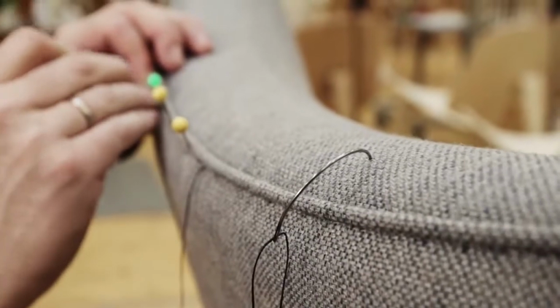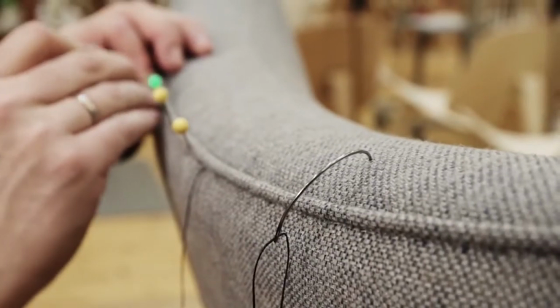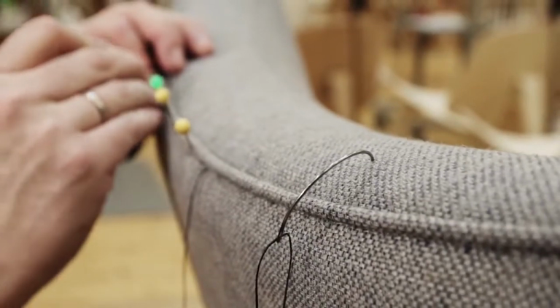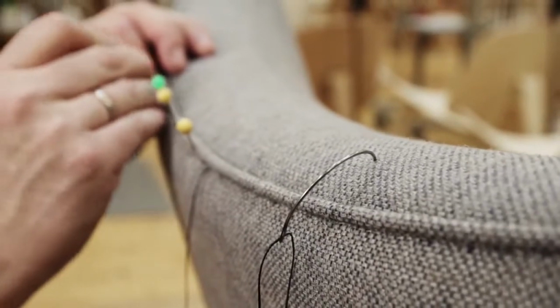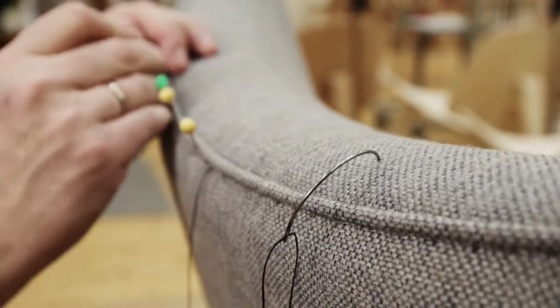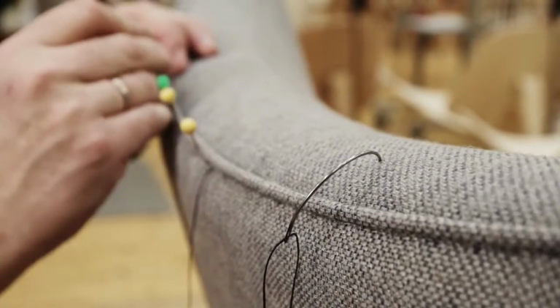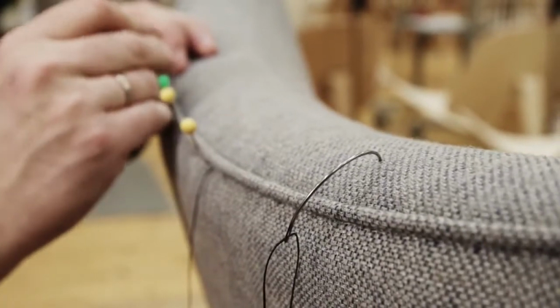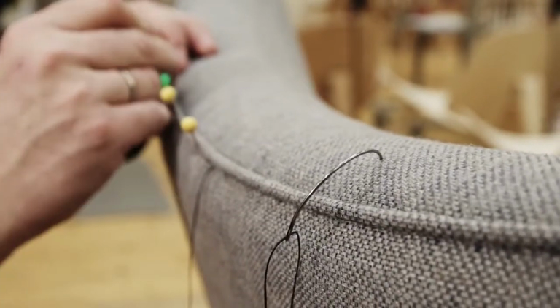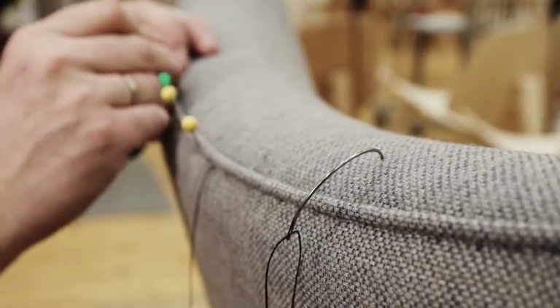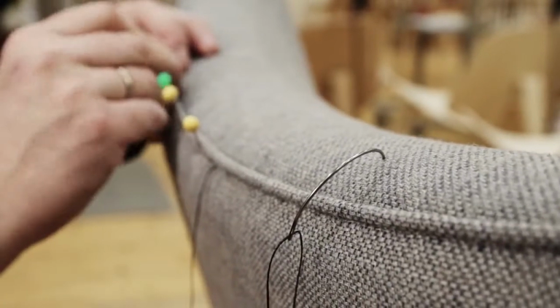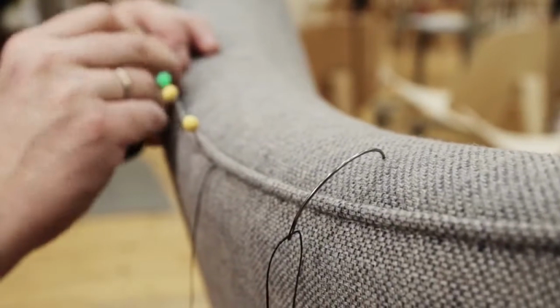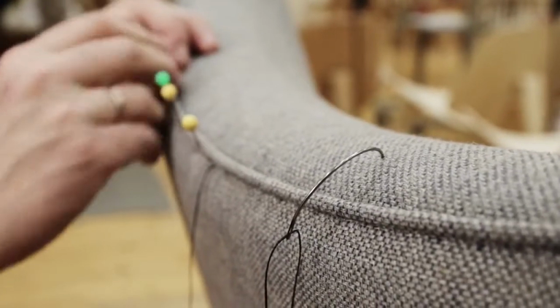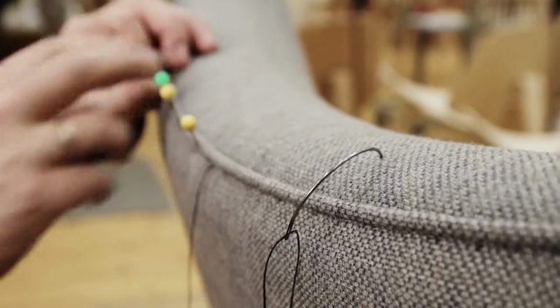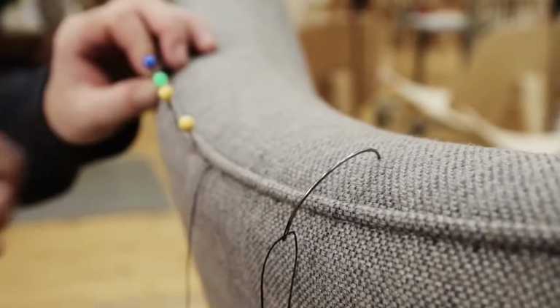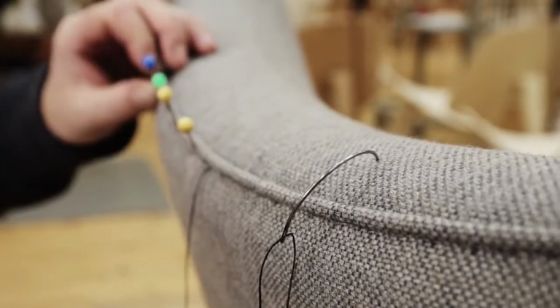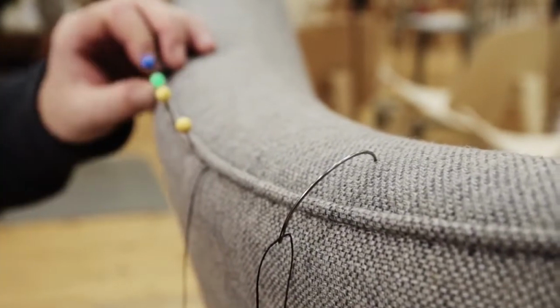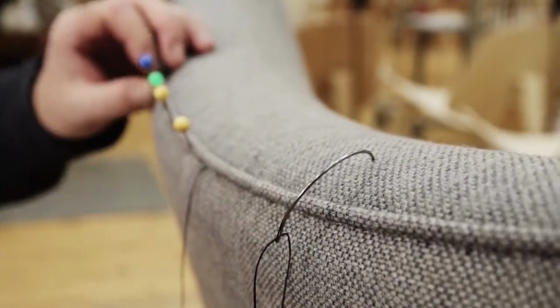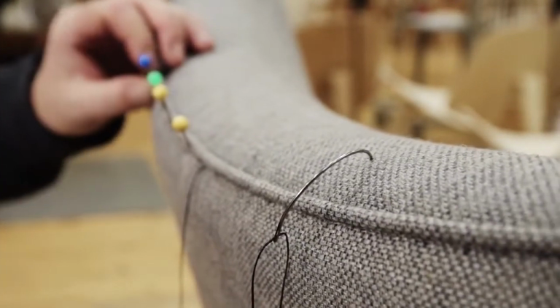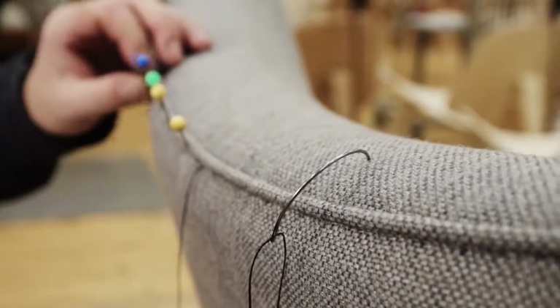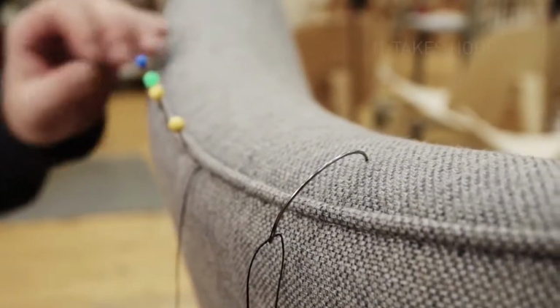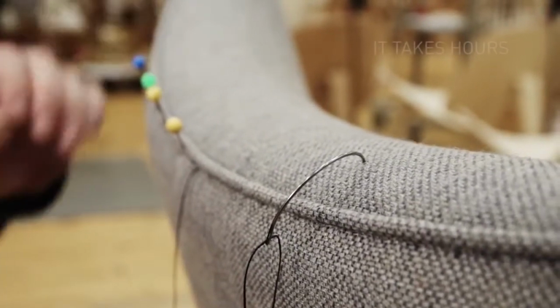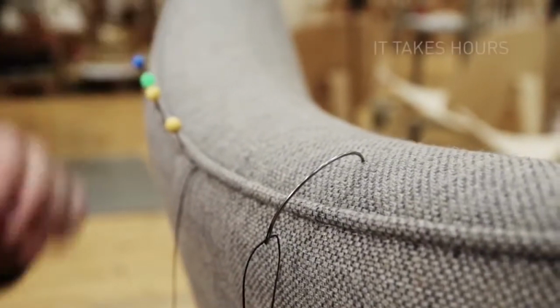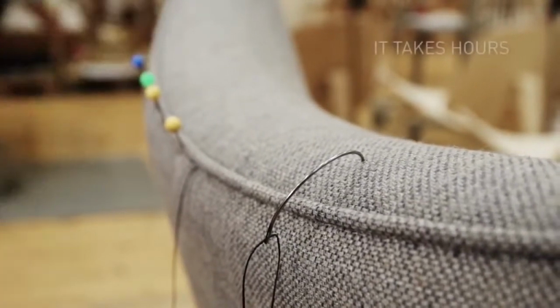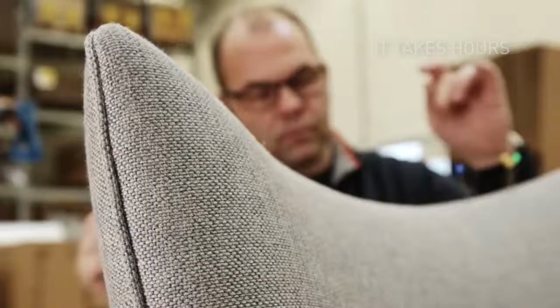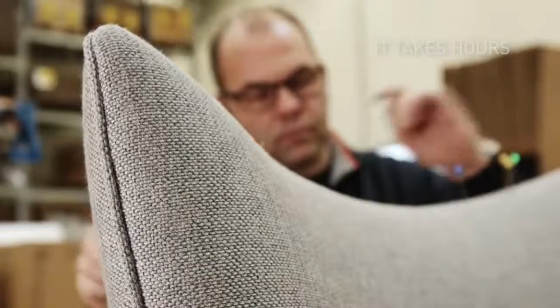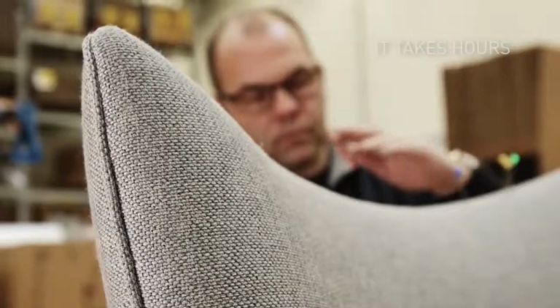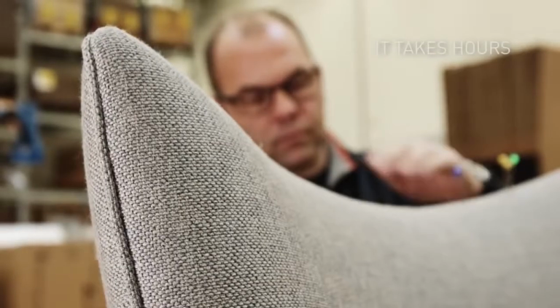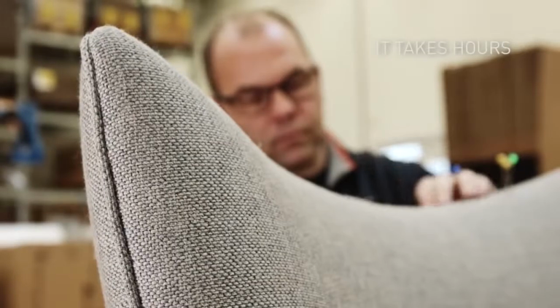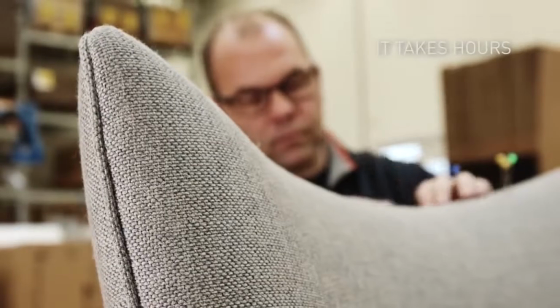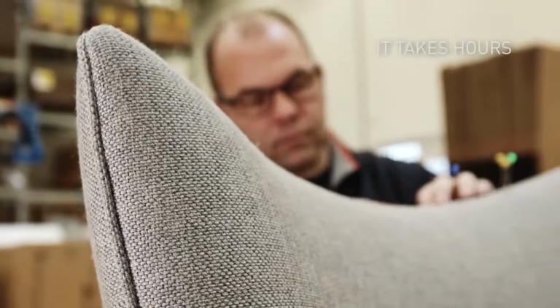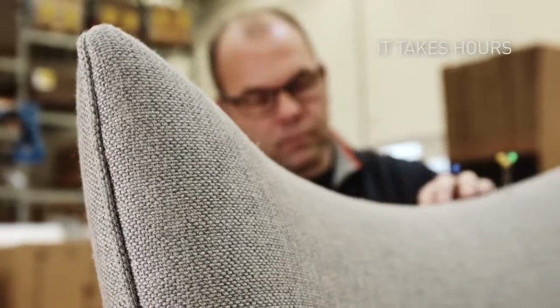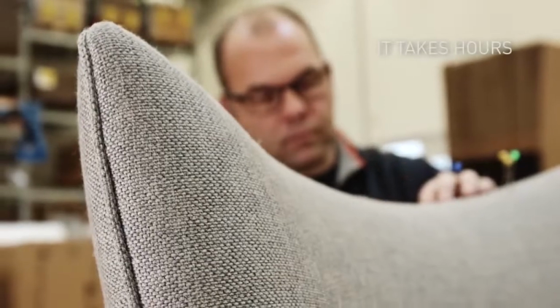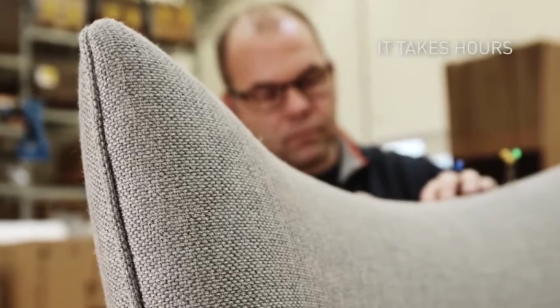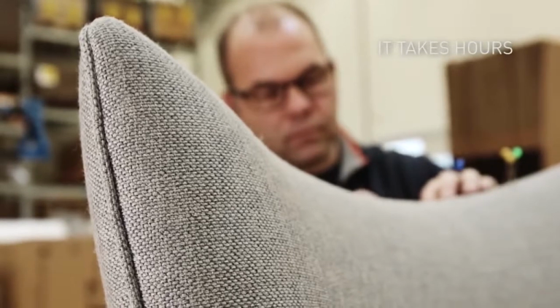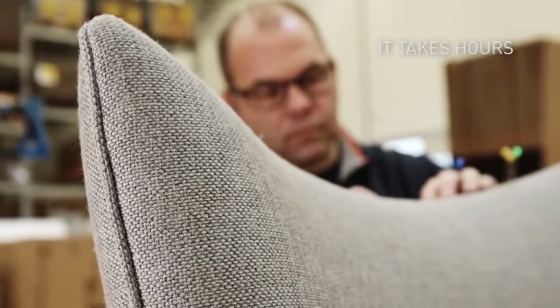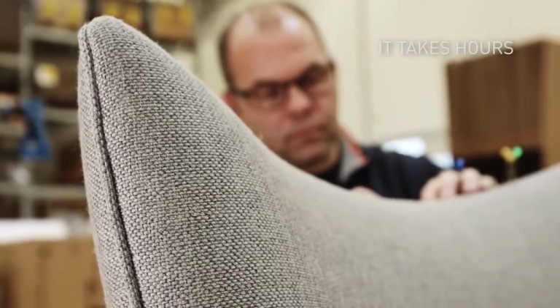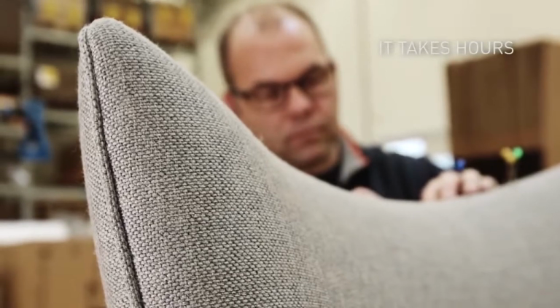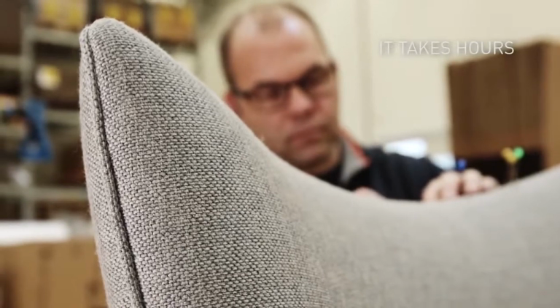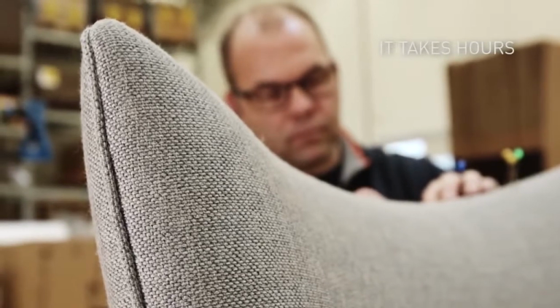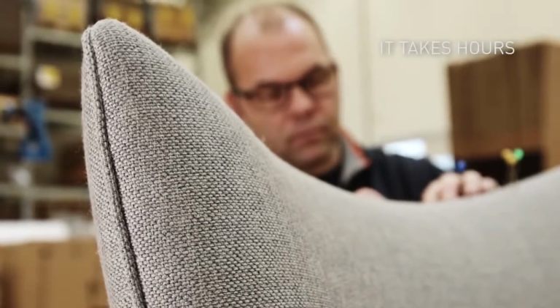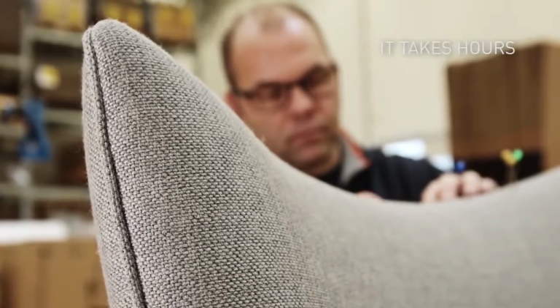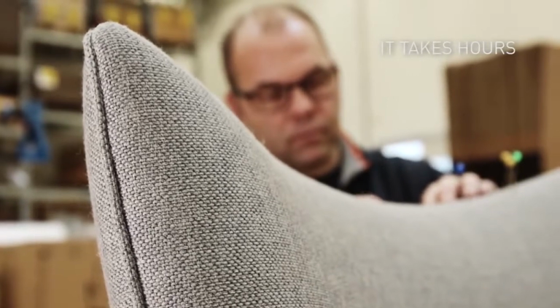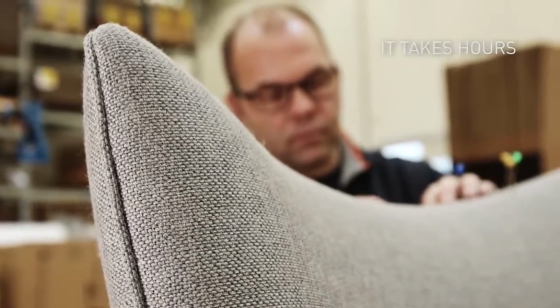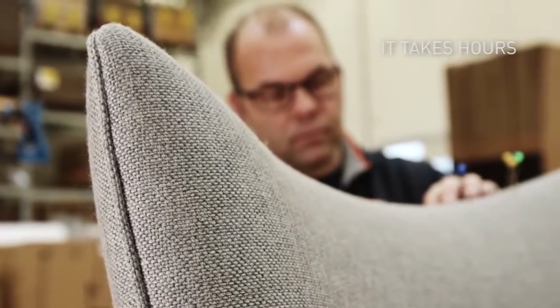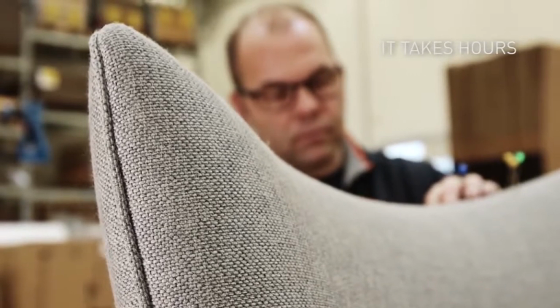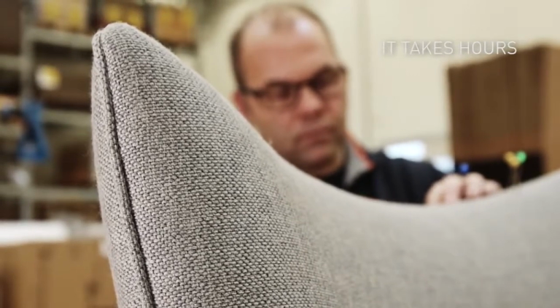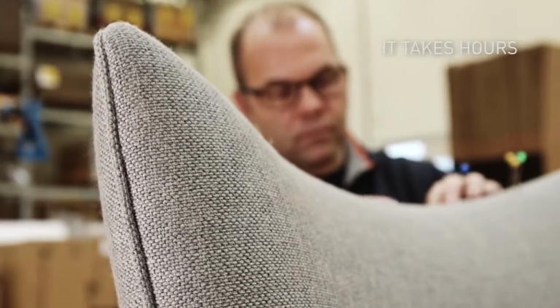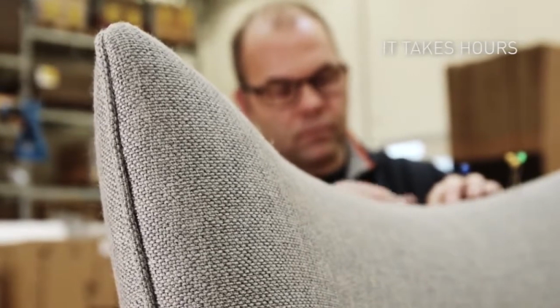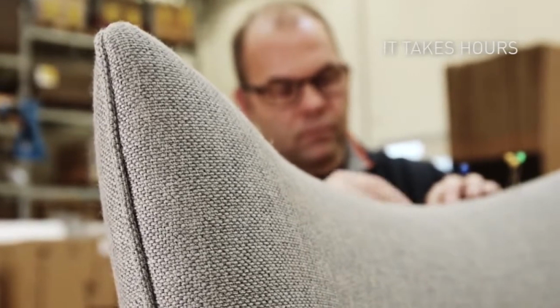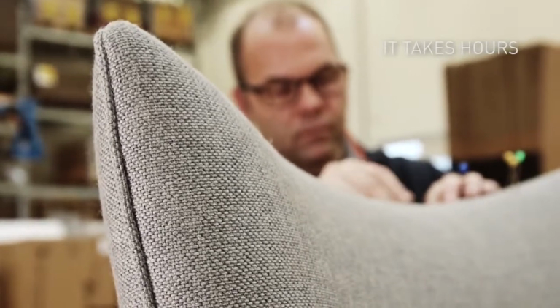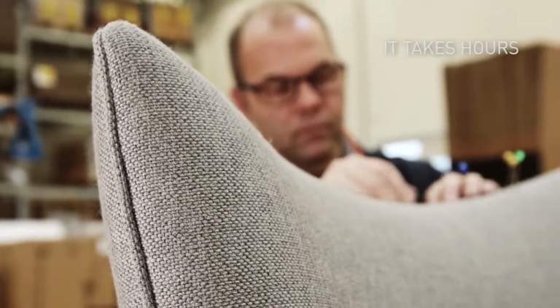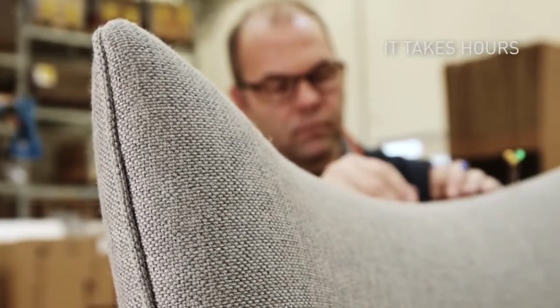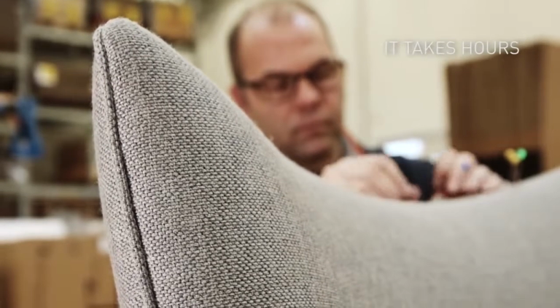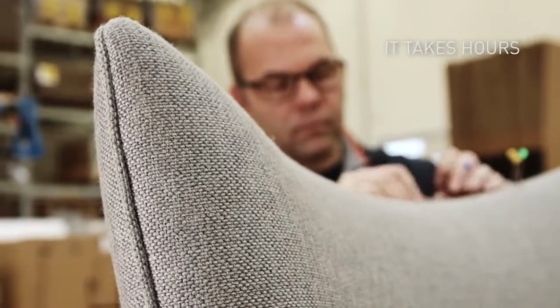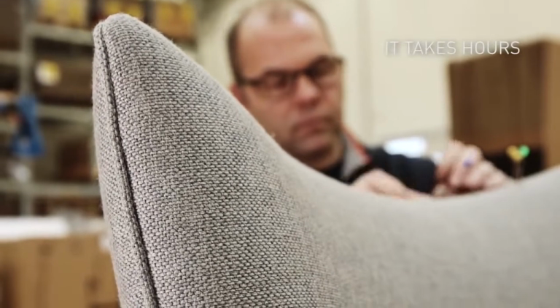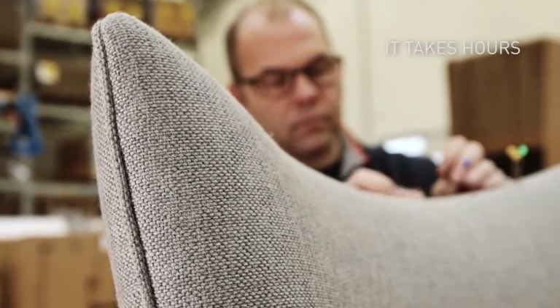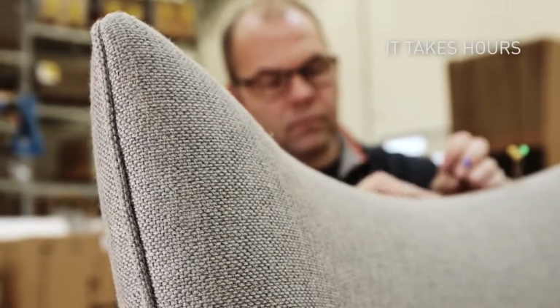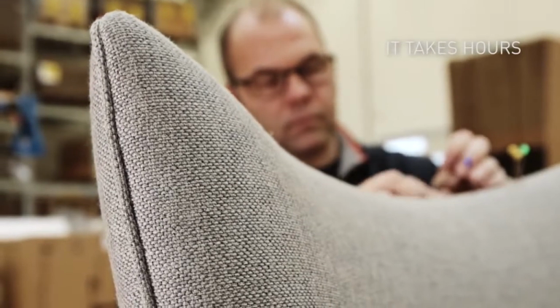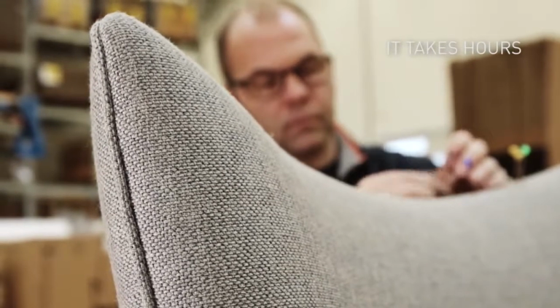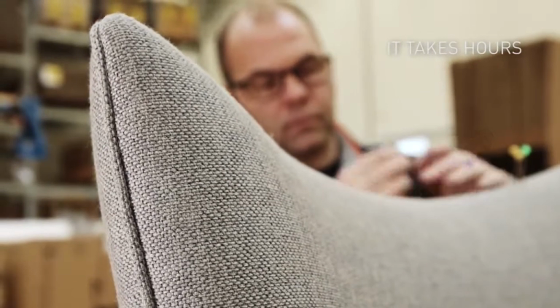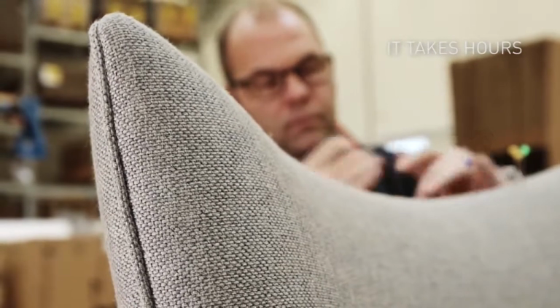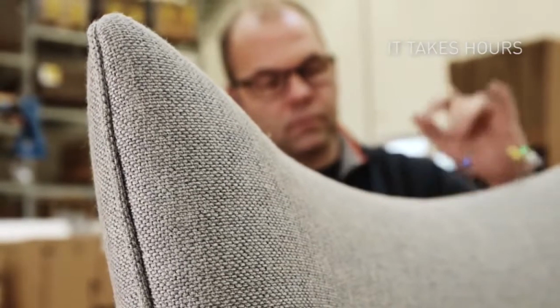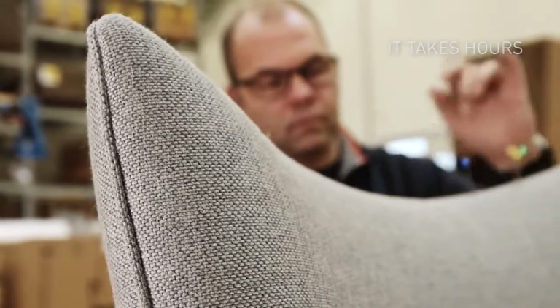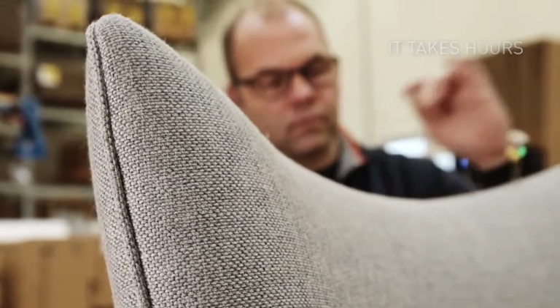It takes hours to stitch the chair's outline by hand, creating an invisible slip stitch.